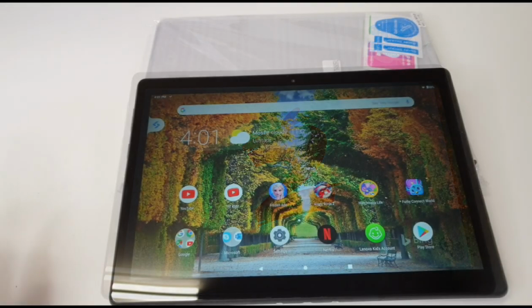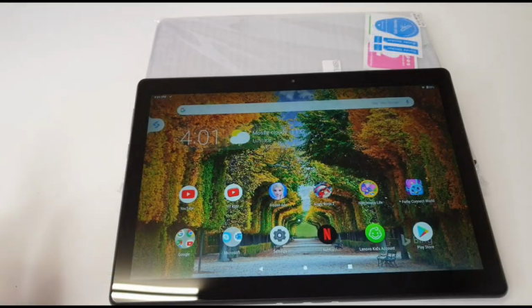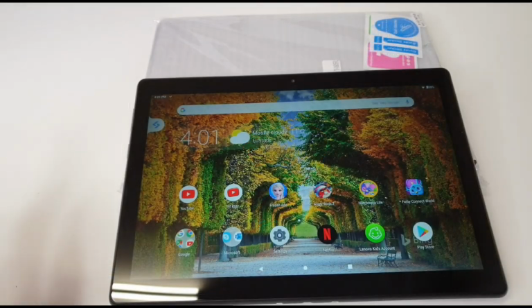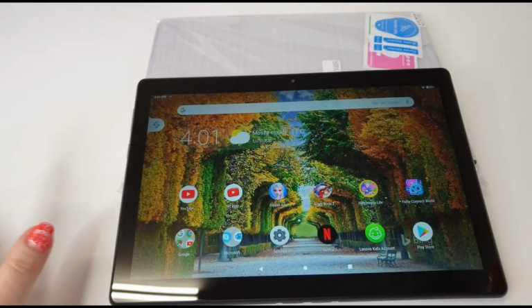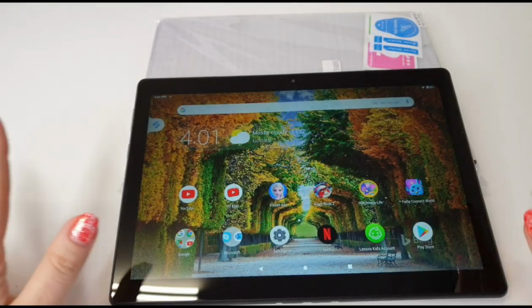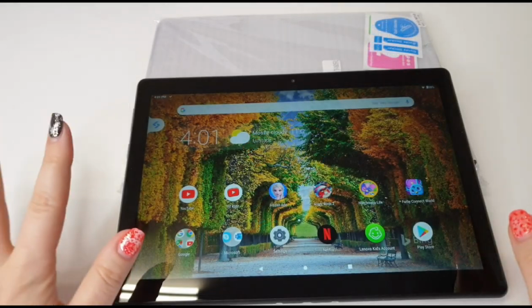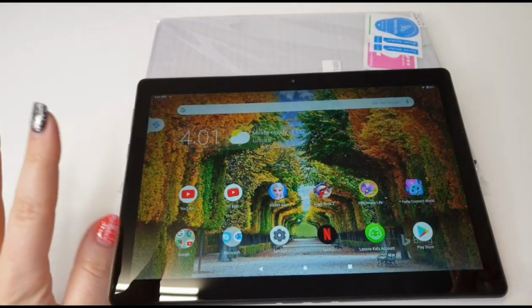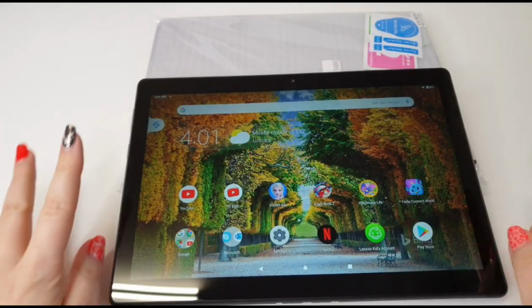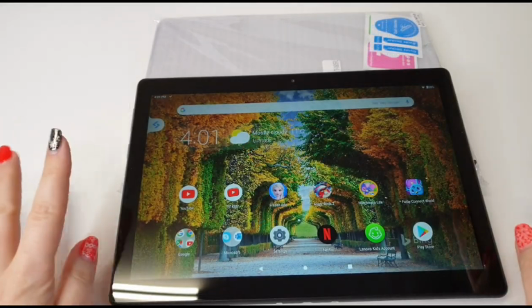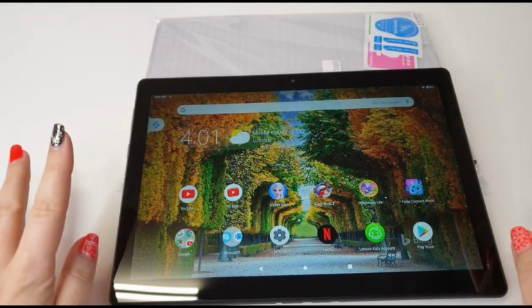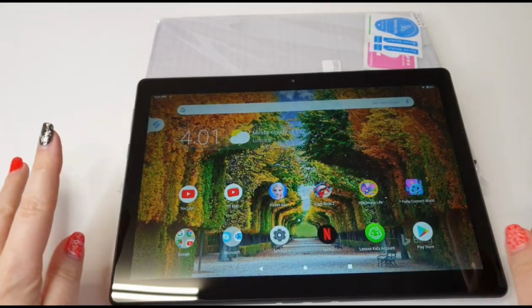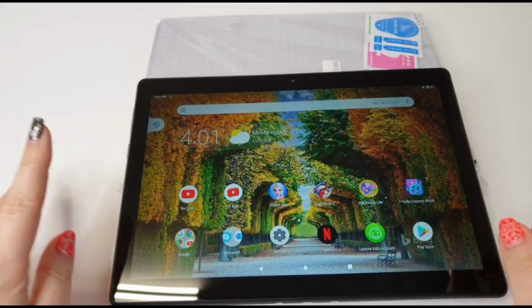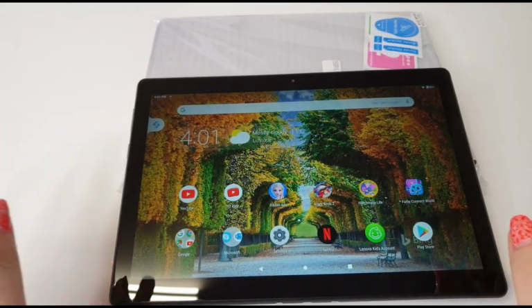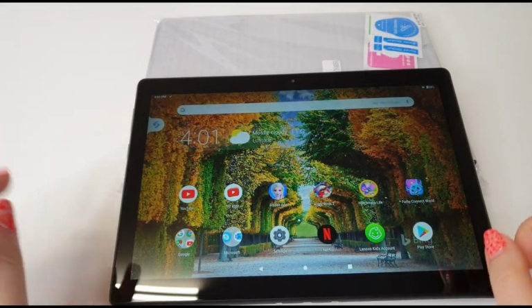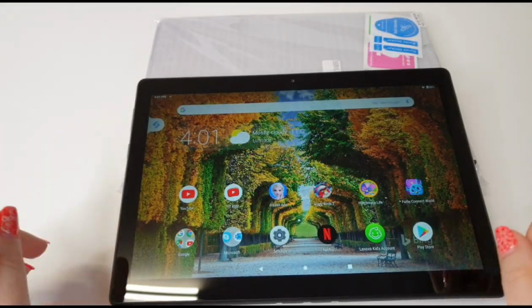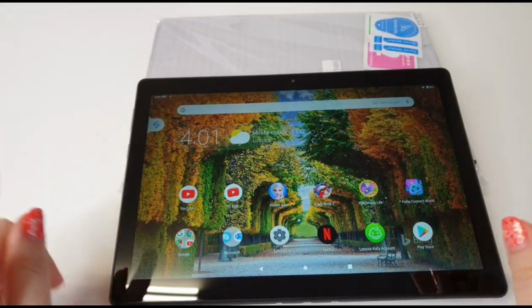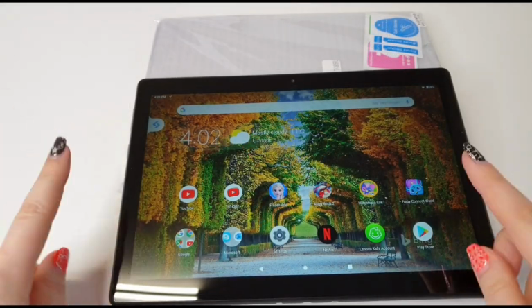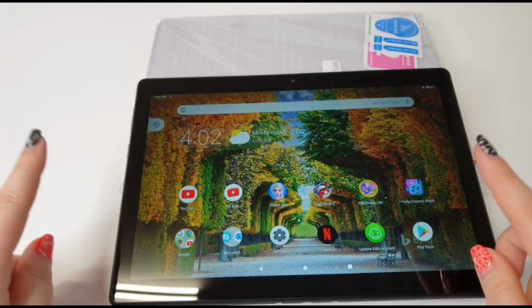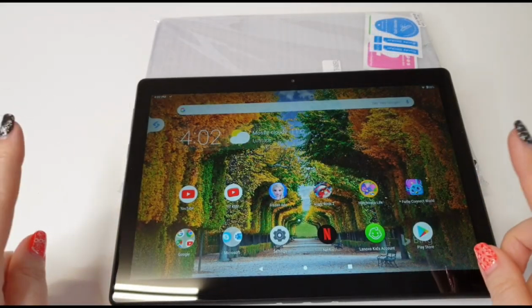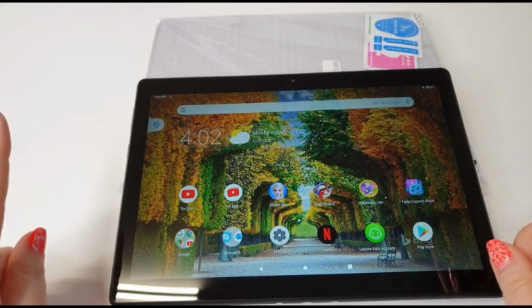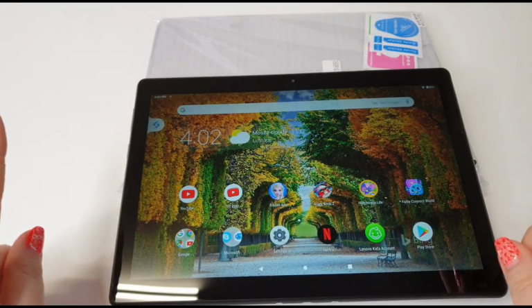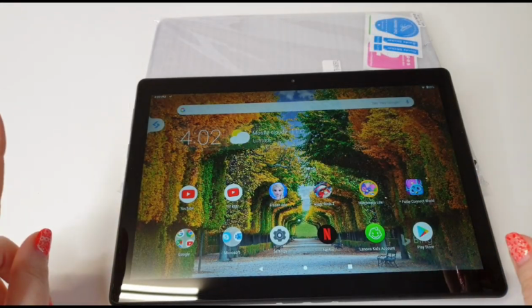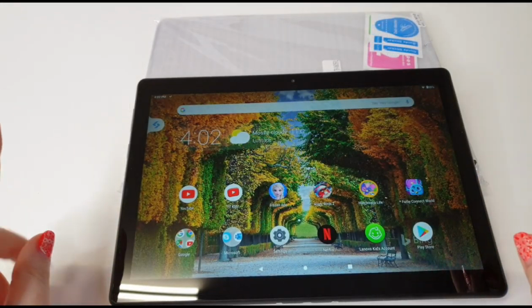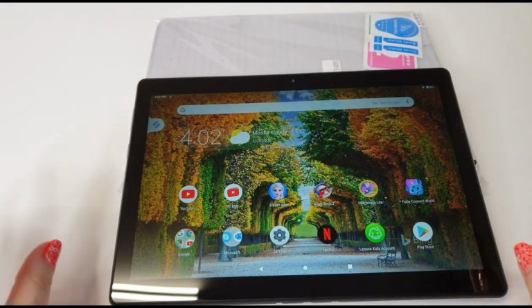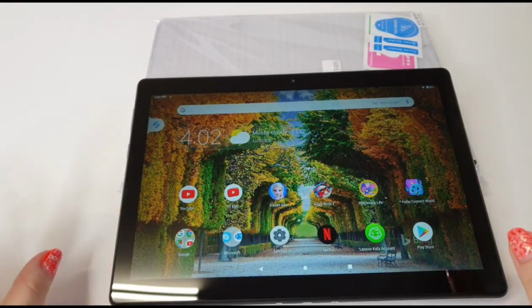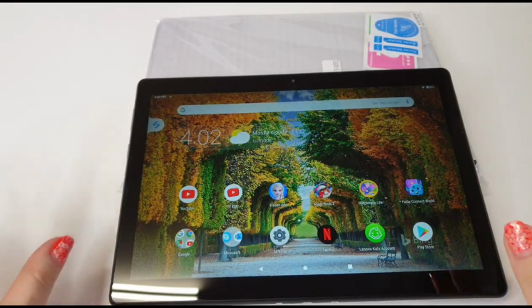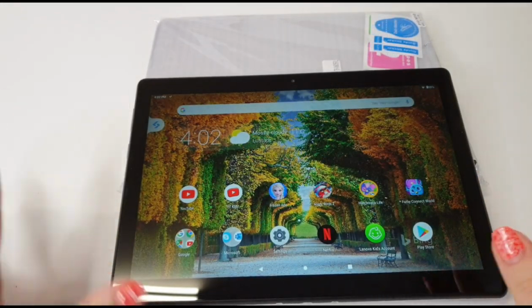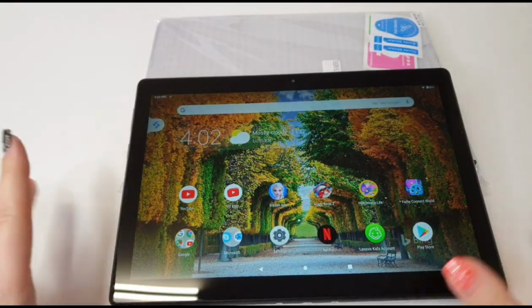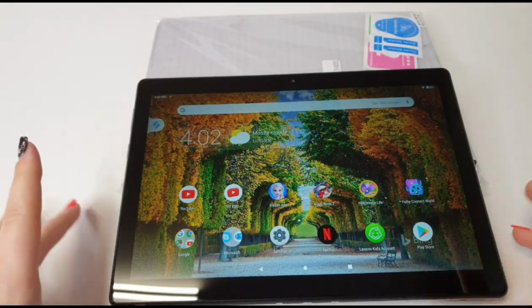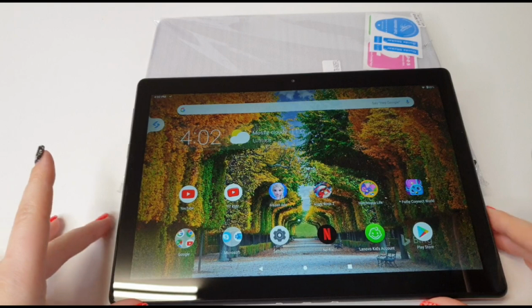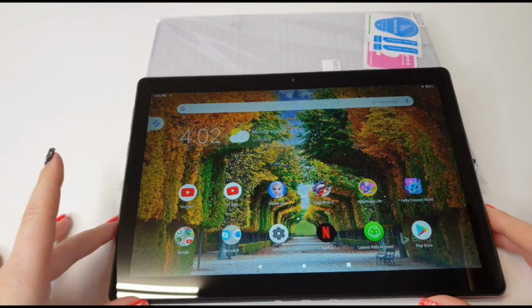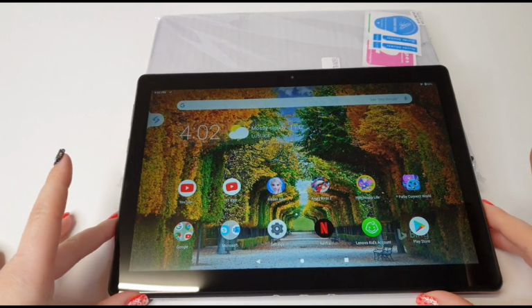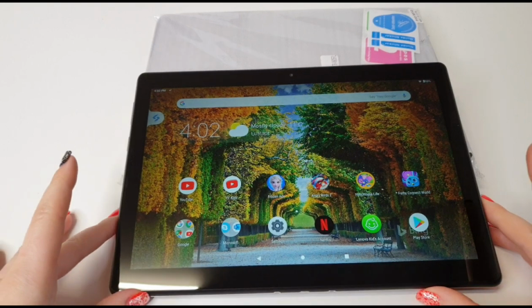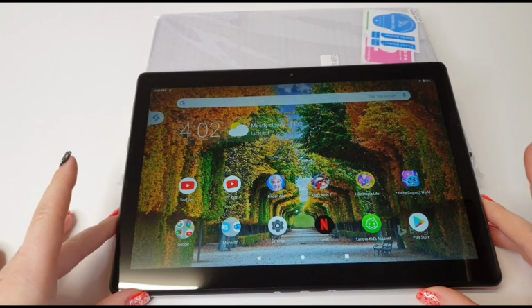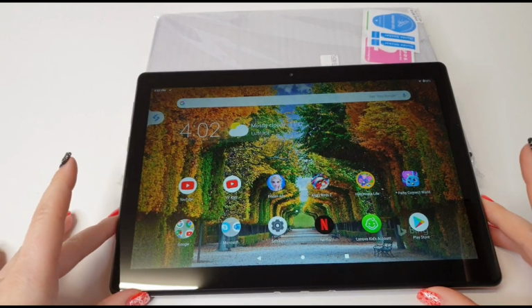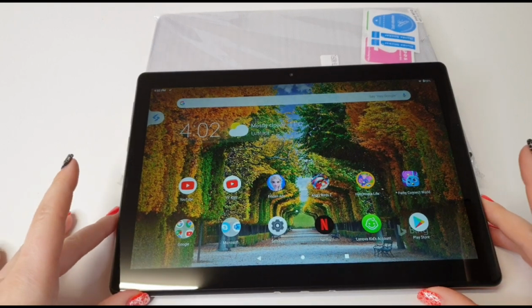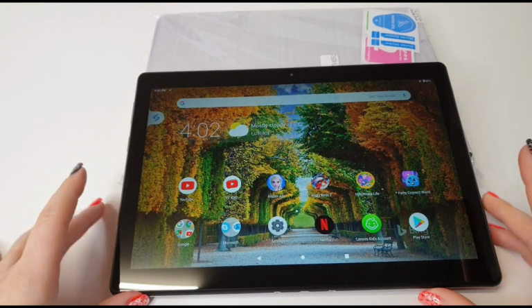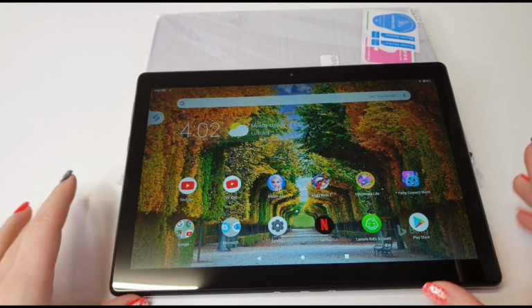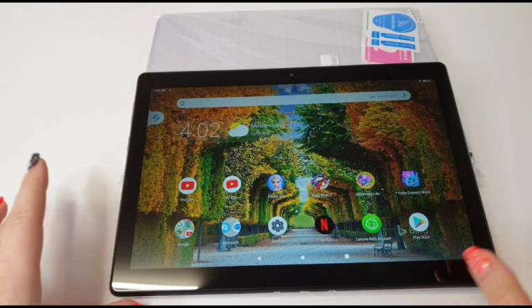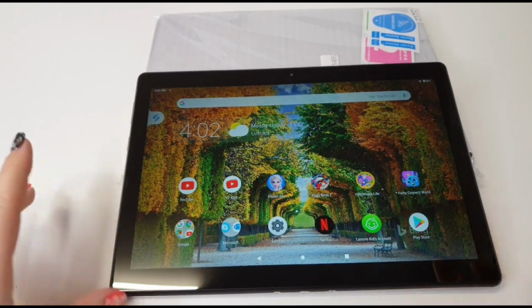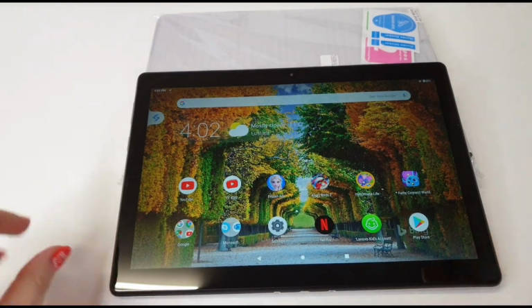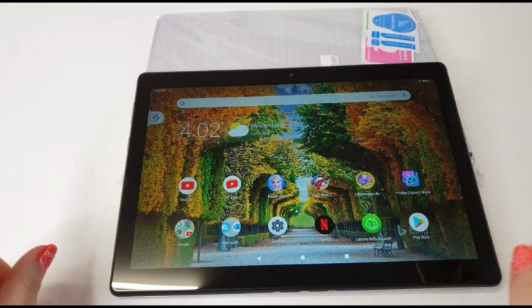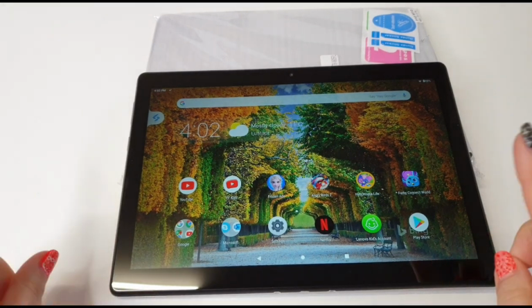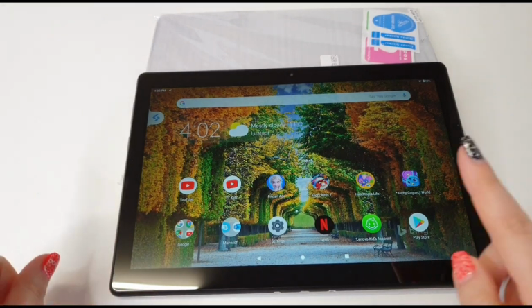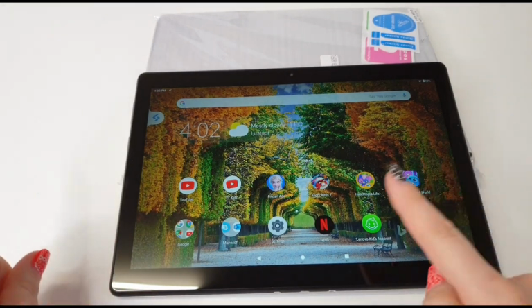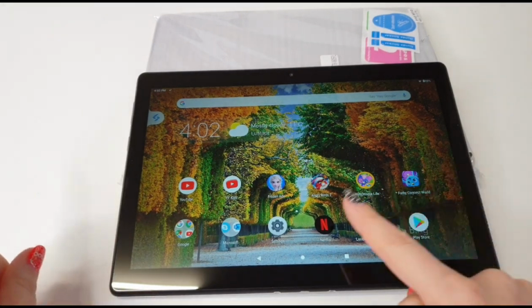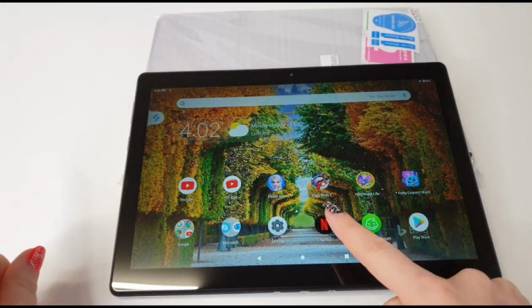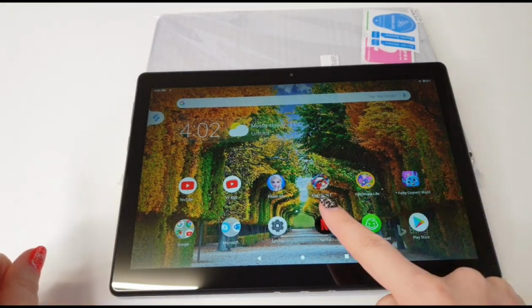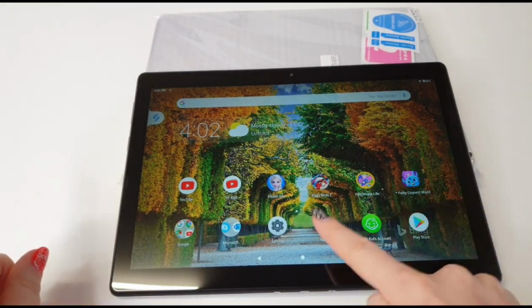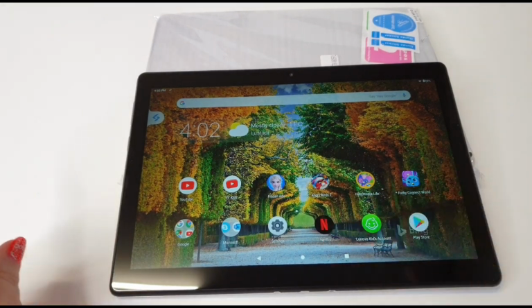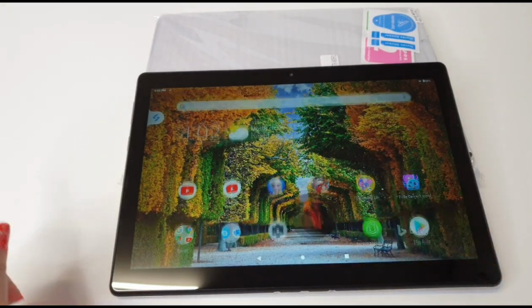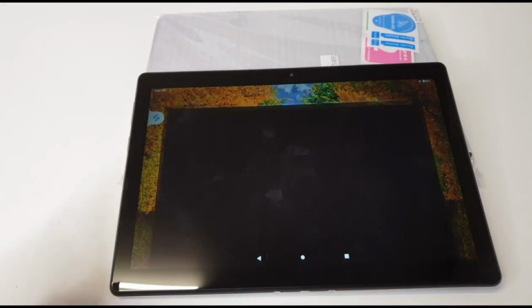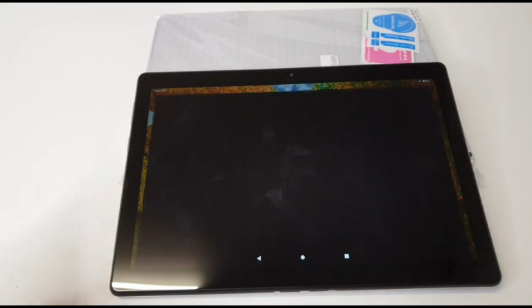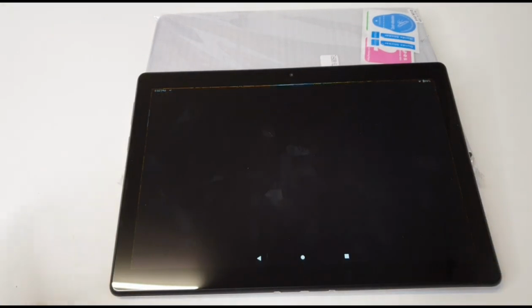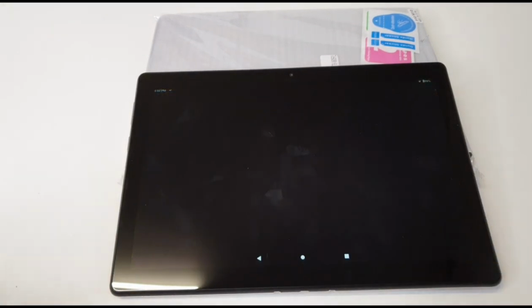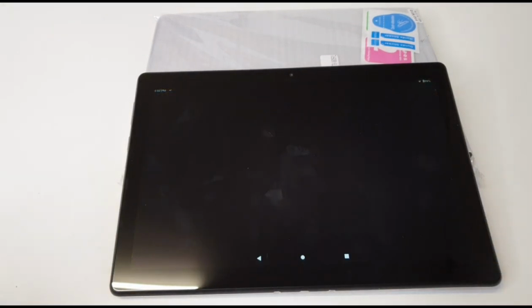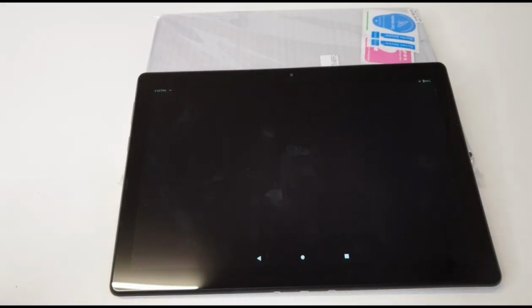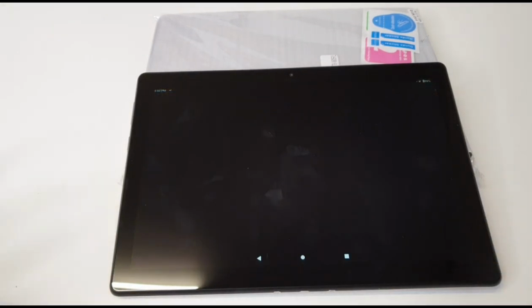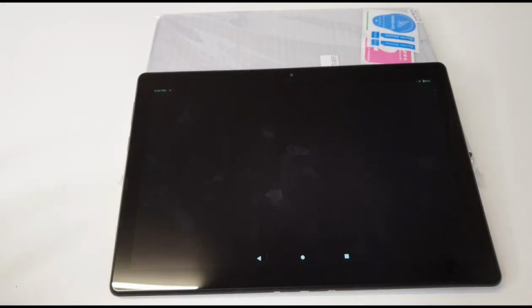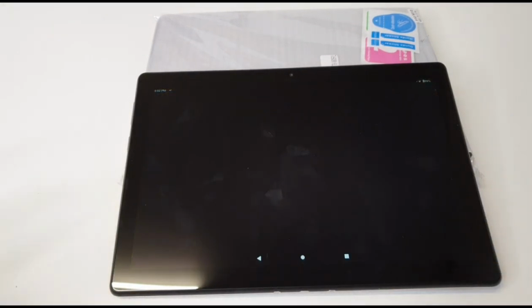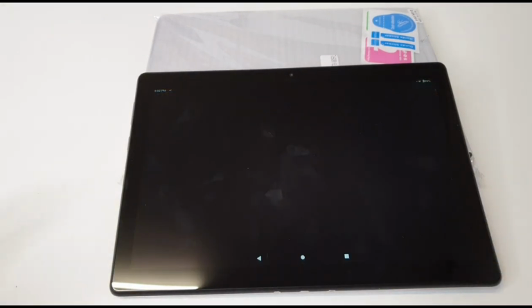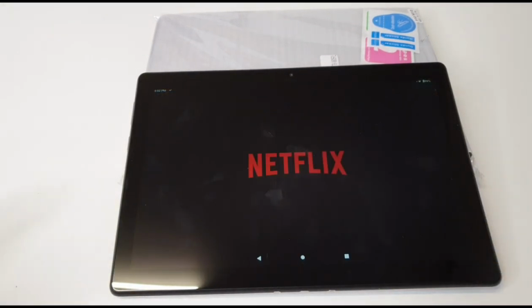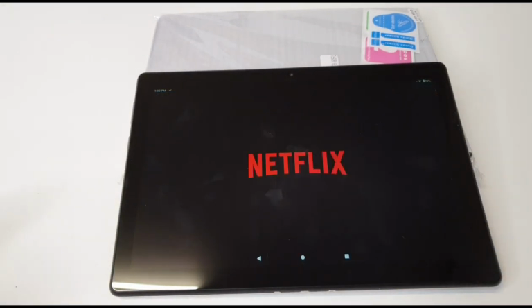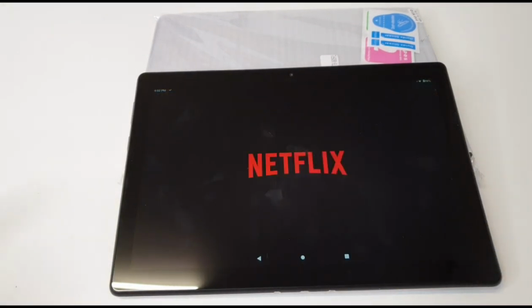I'm really impressed with how the Angry Birds 2 app is working! Let's try and see how Netflix looks.